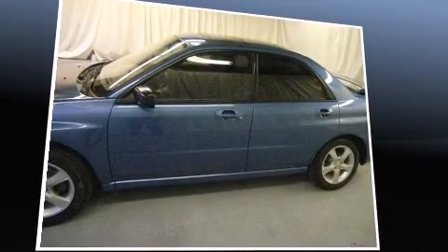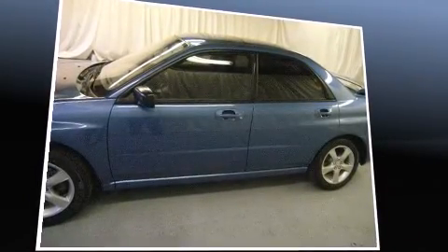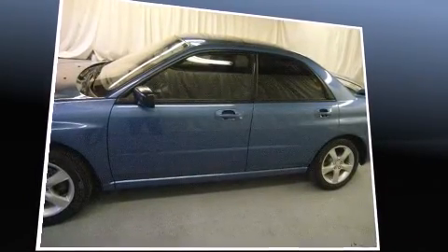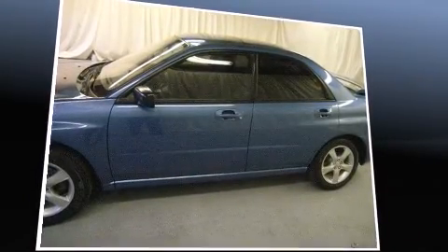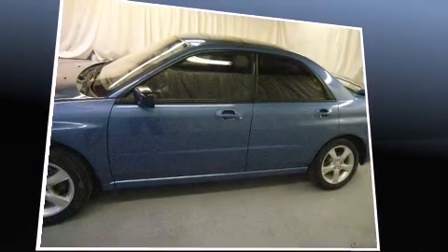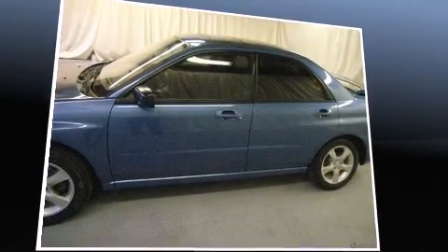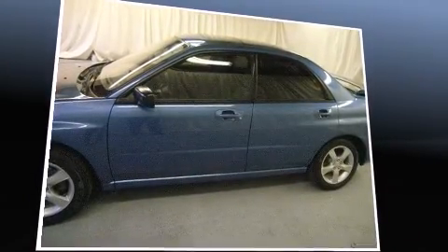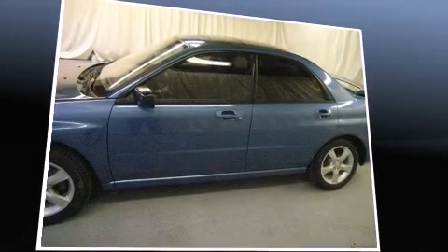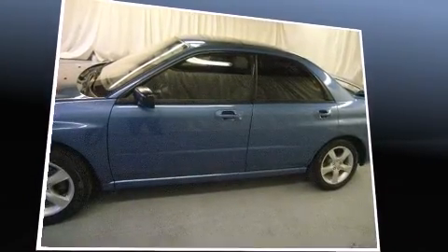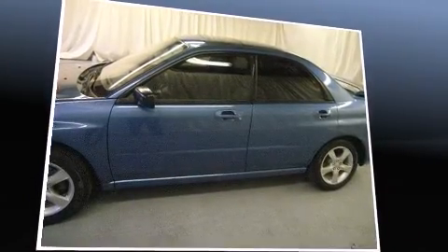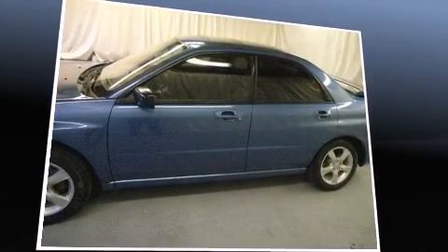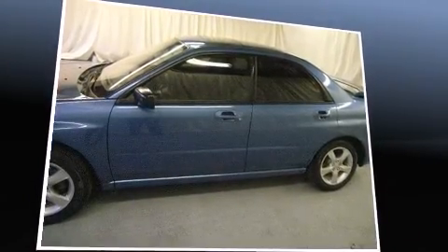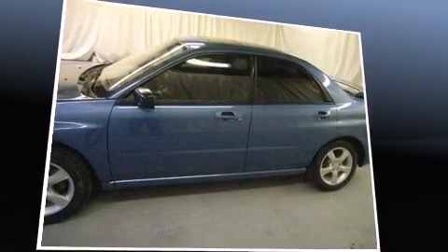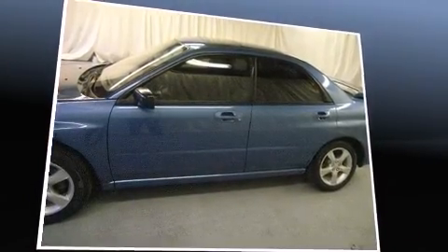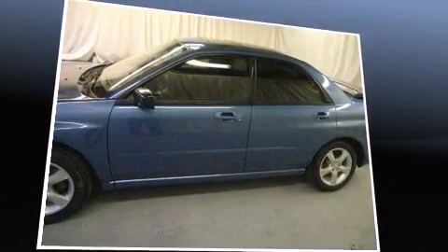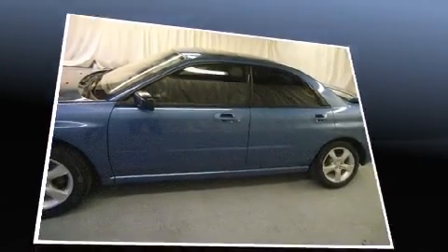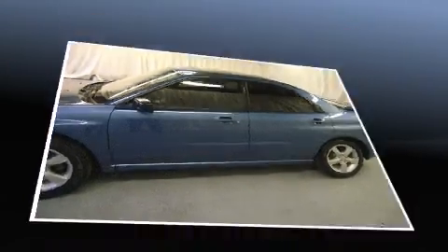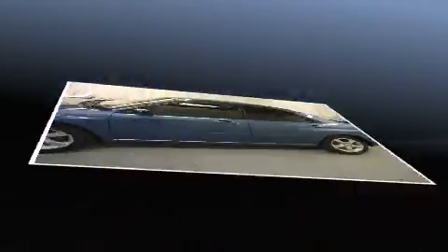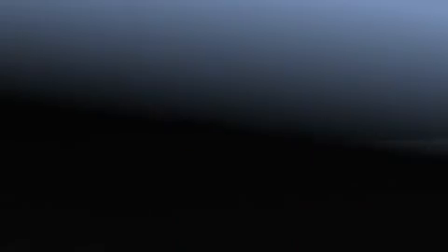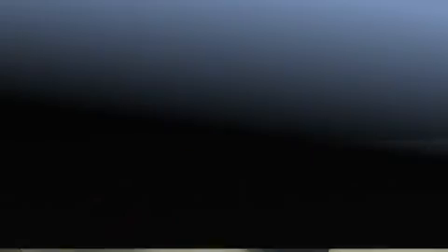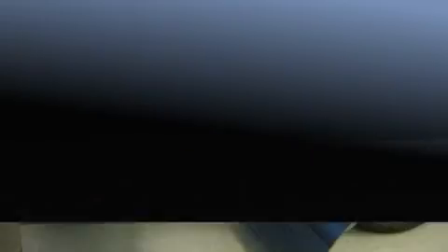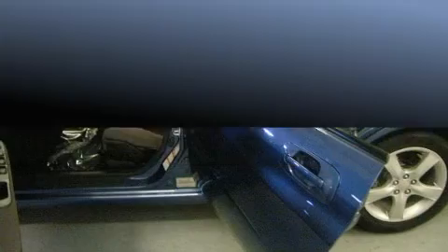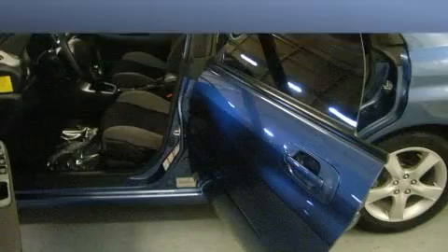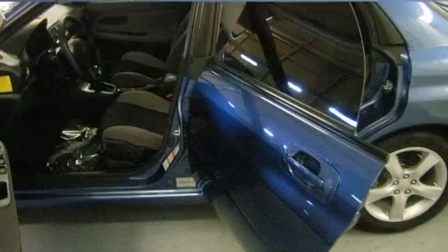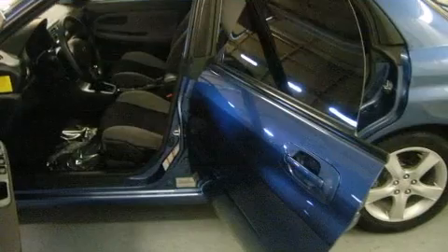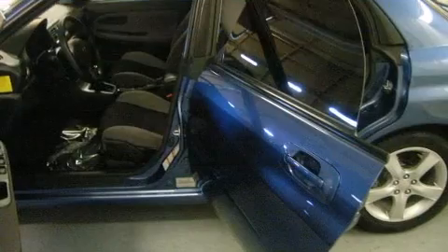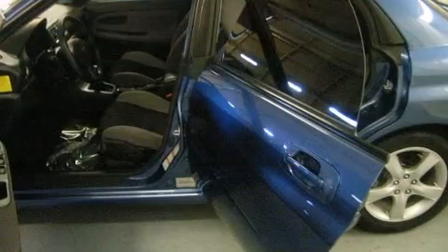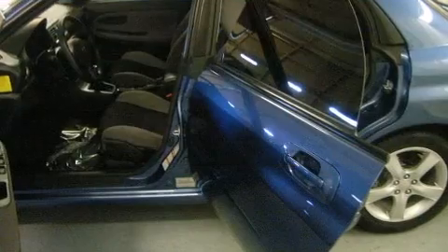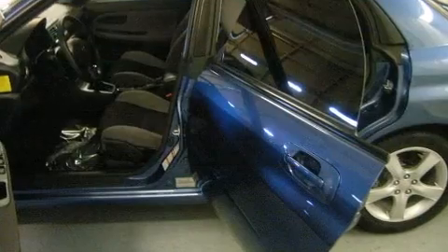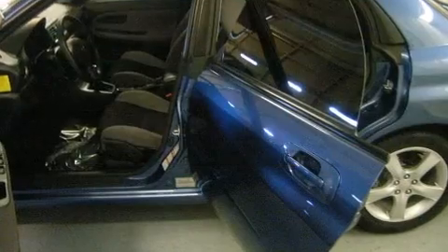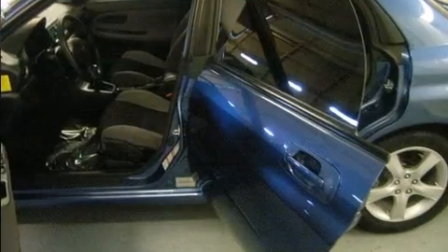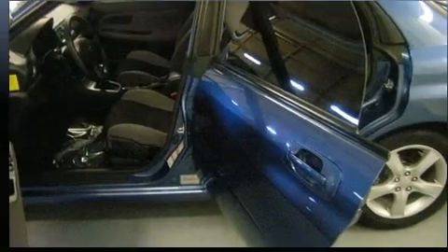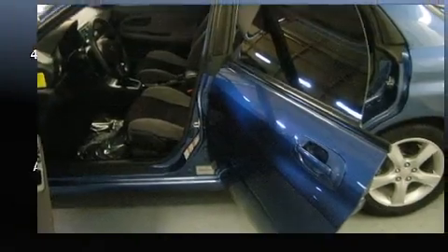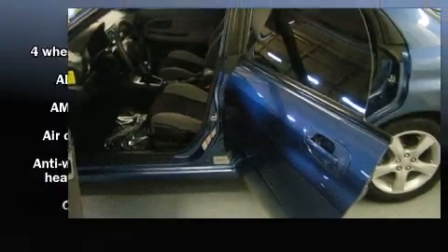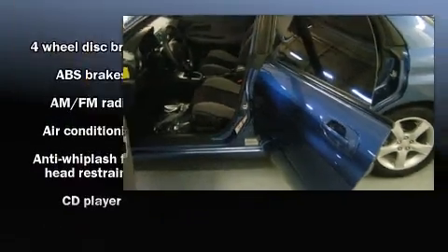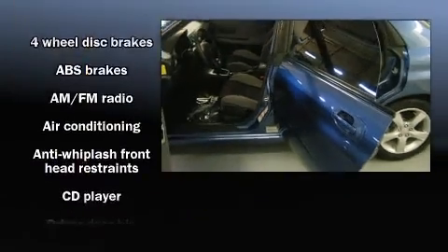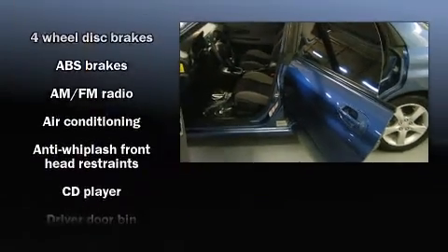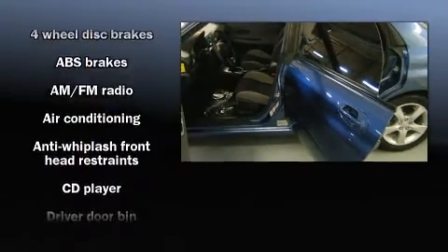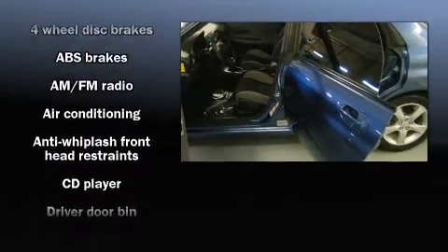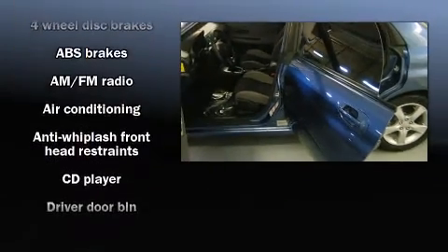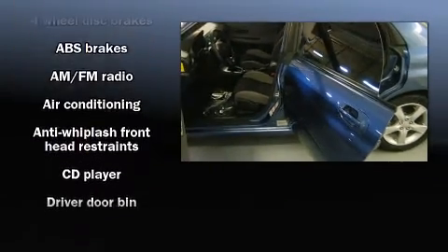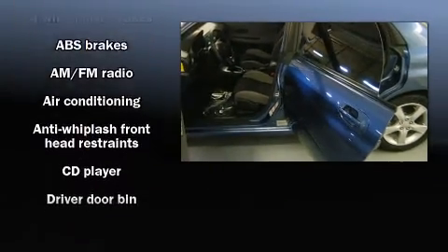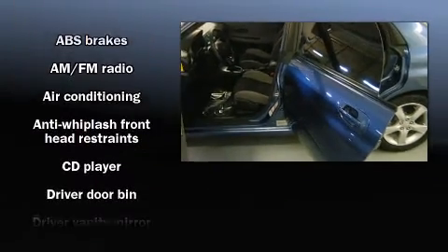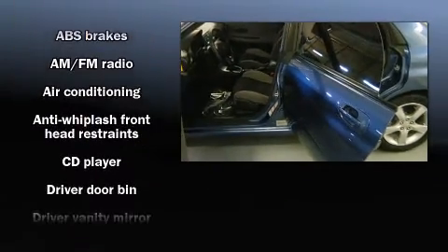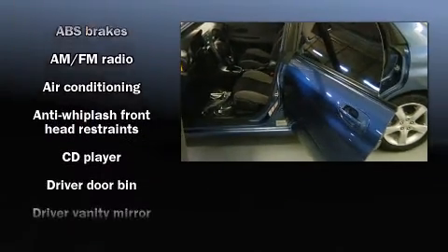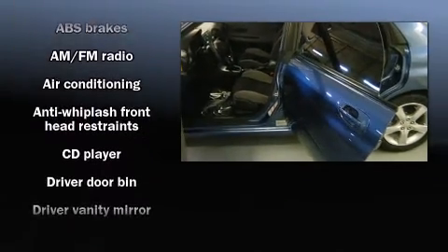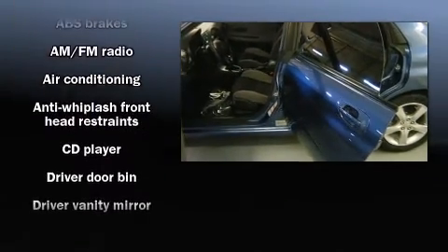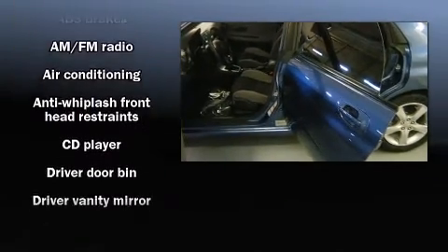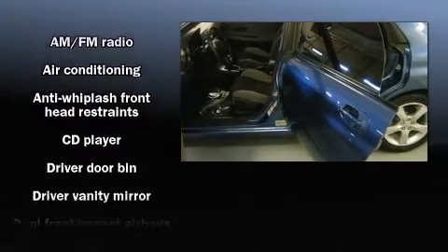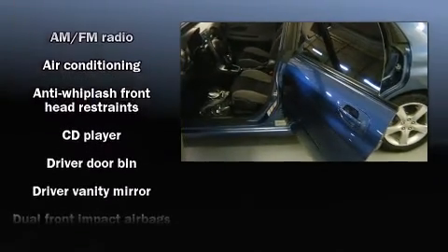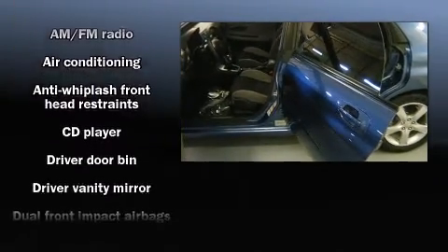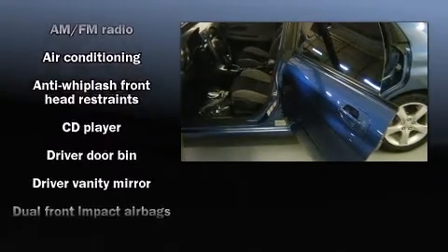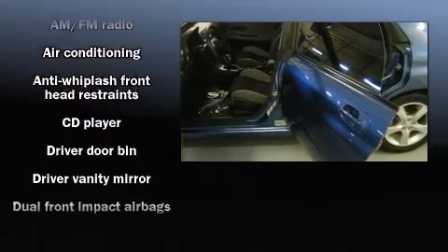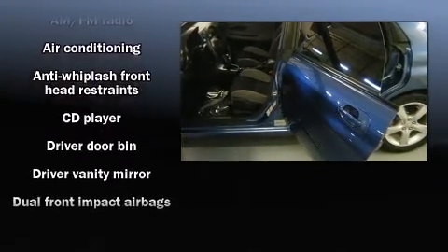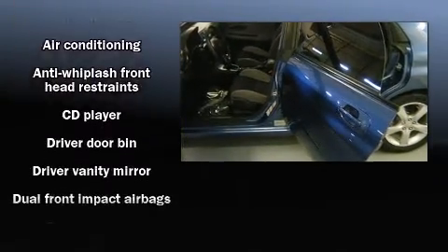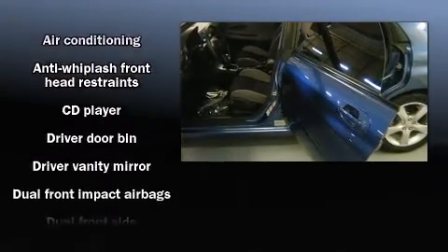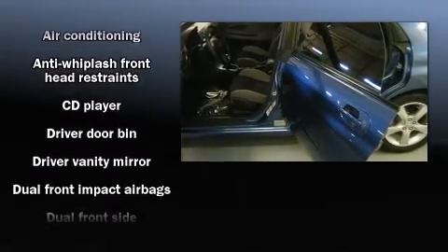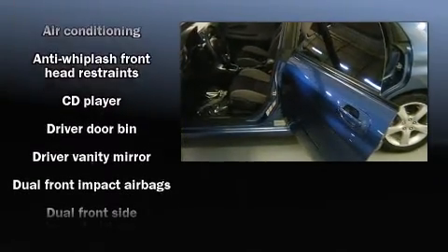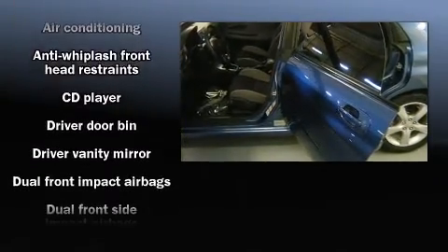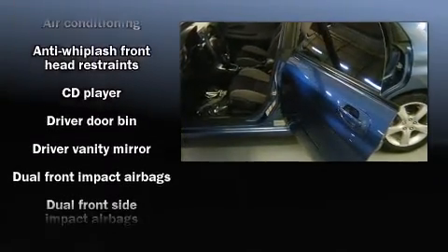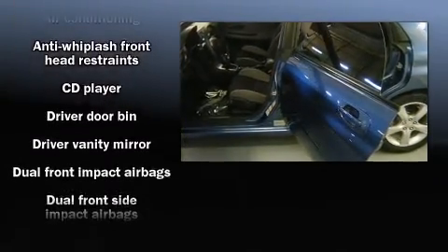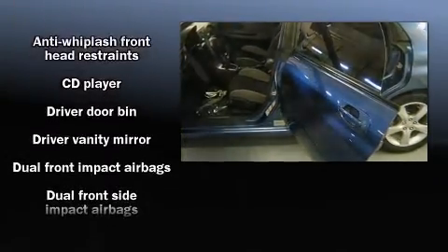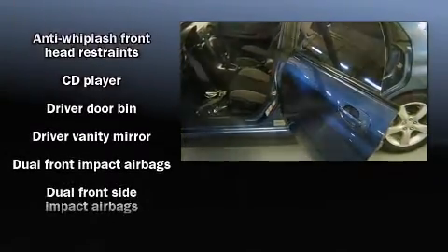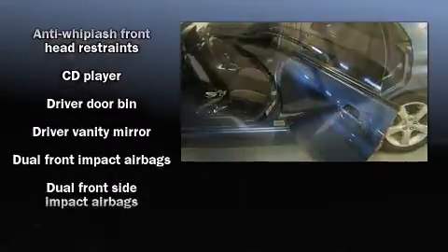All of the following features are included: front bucket seats, air conditioning, and remote keyless entry.